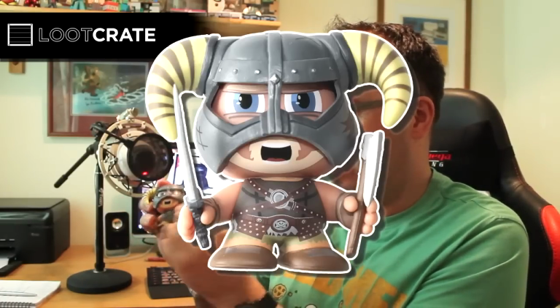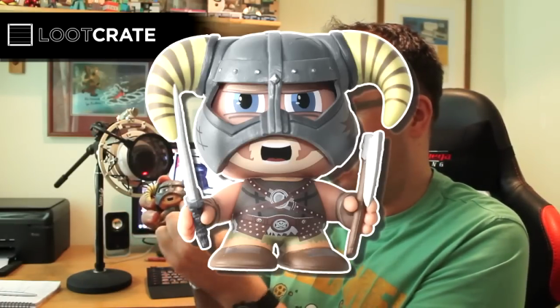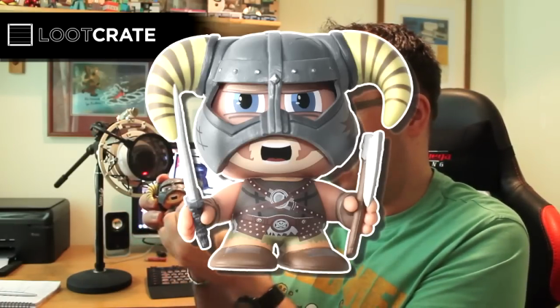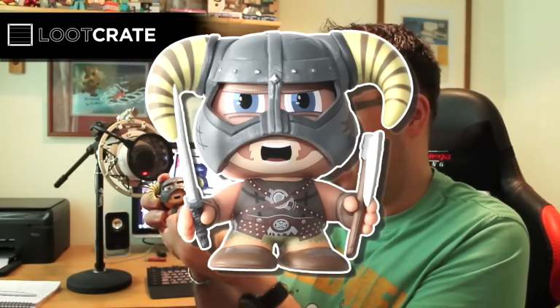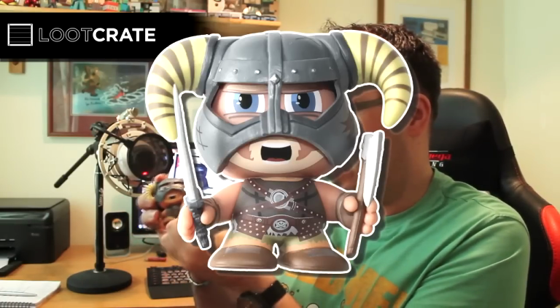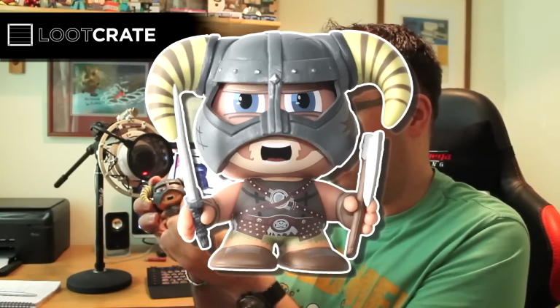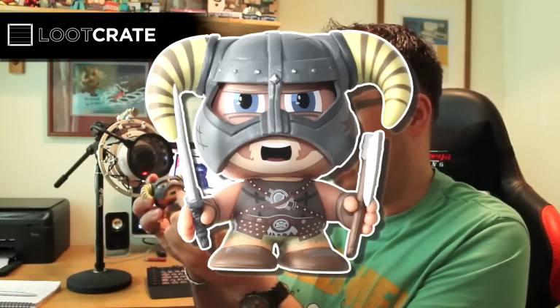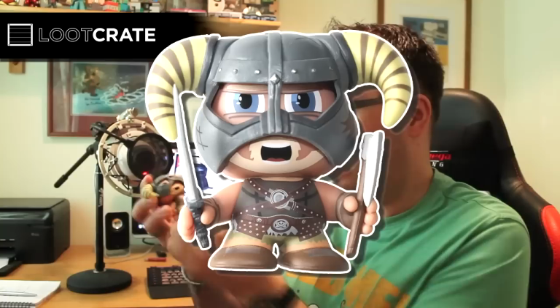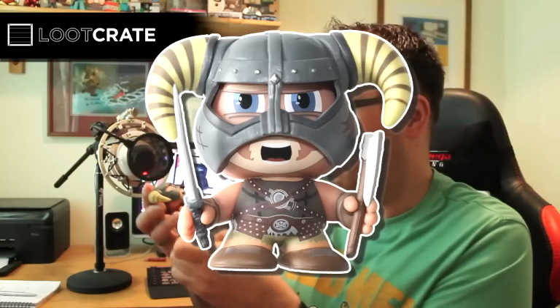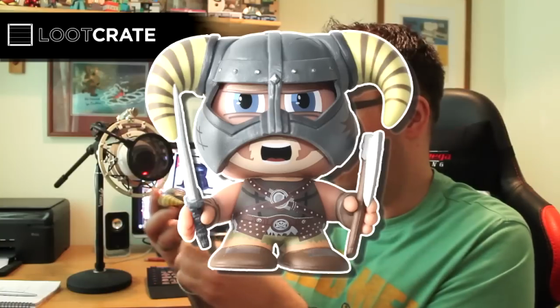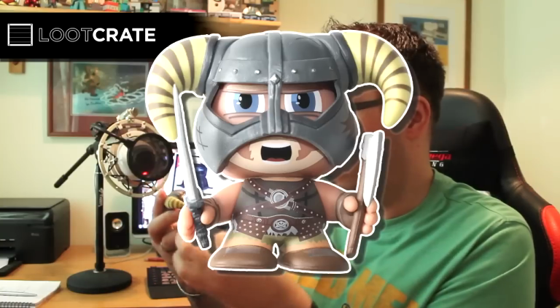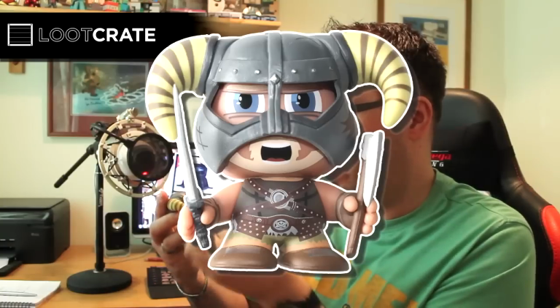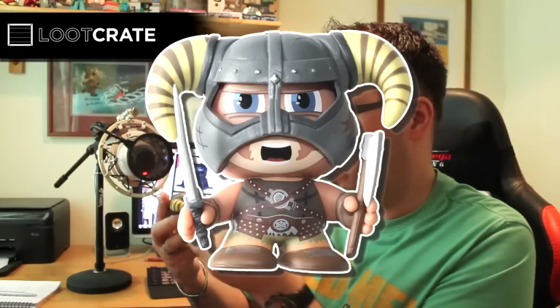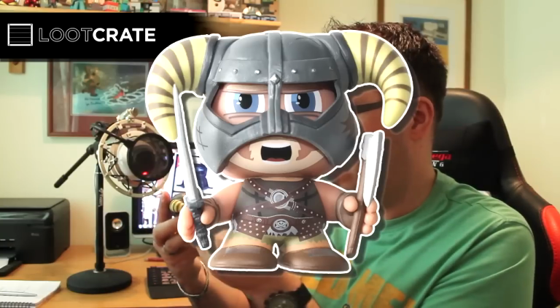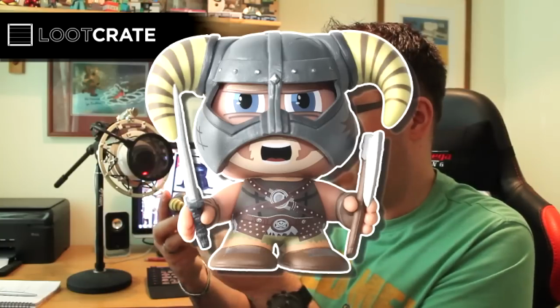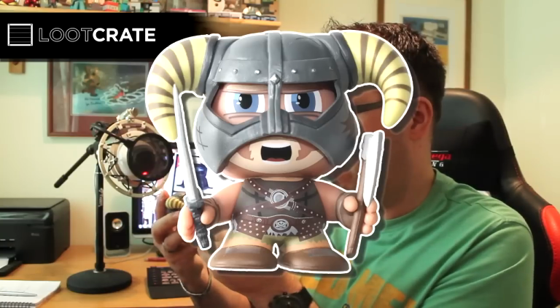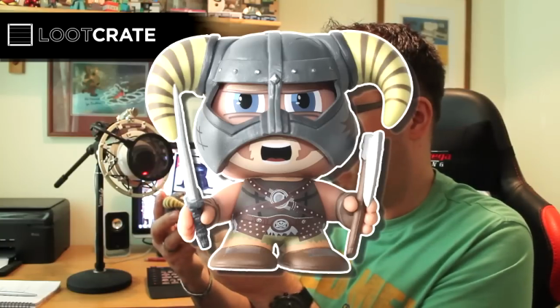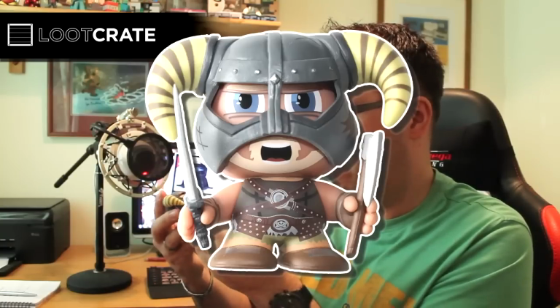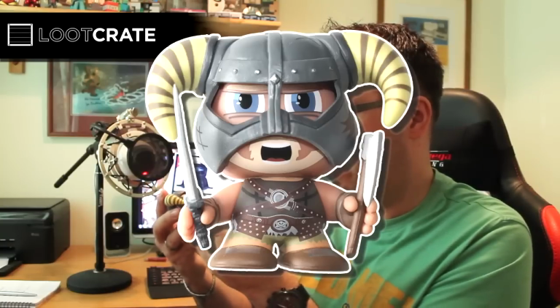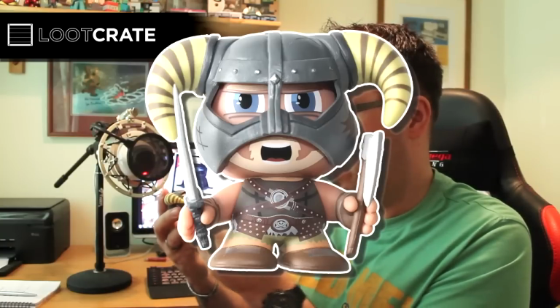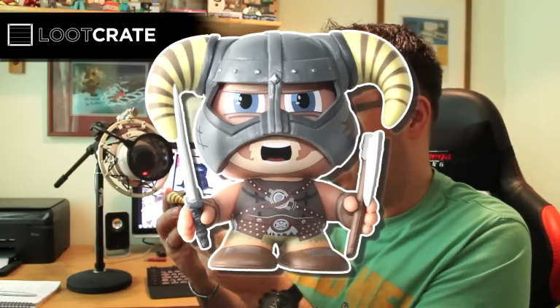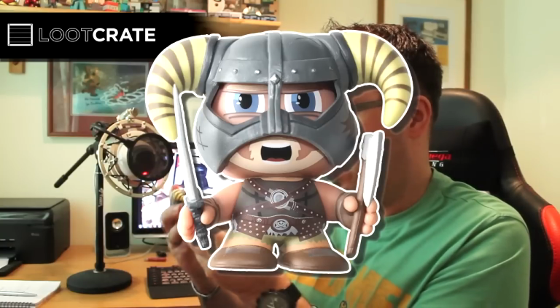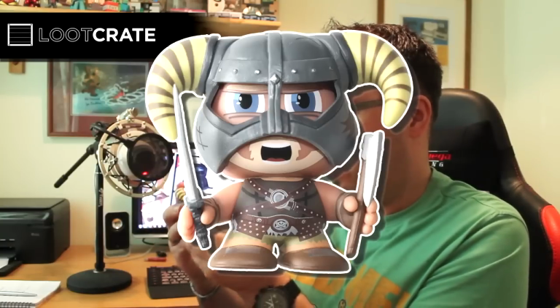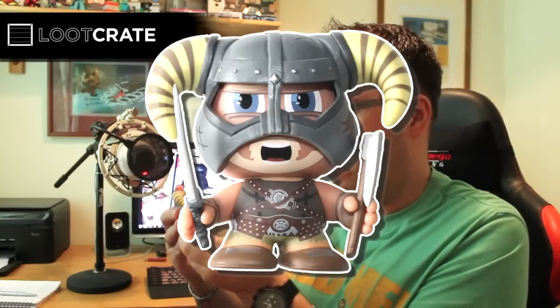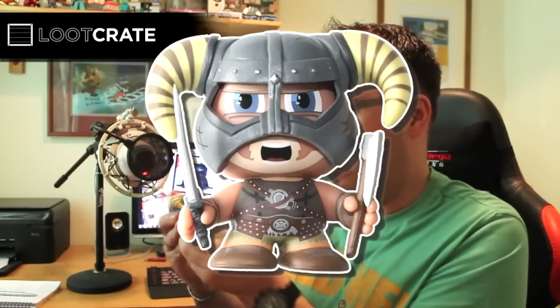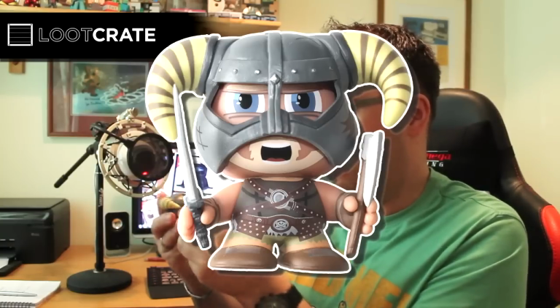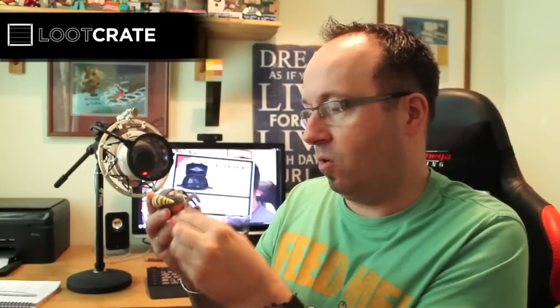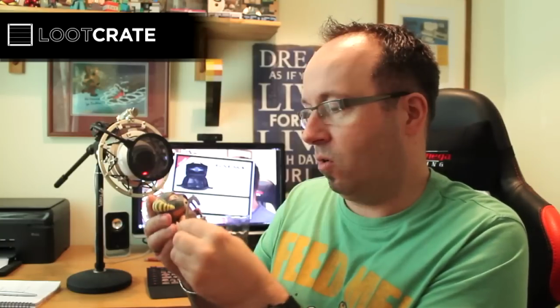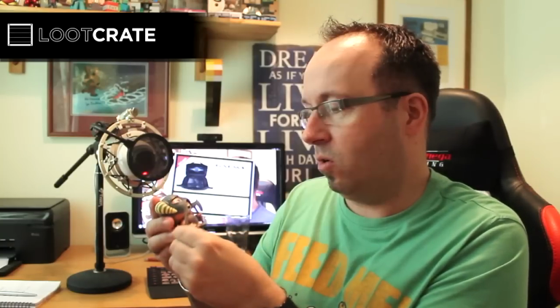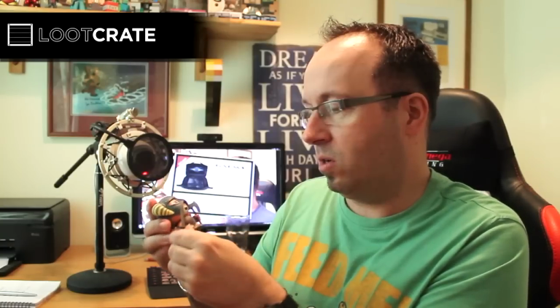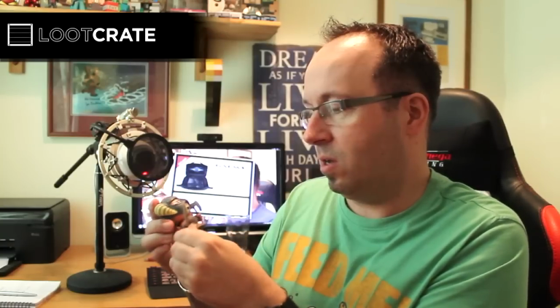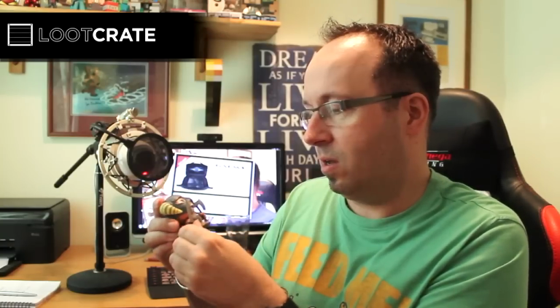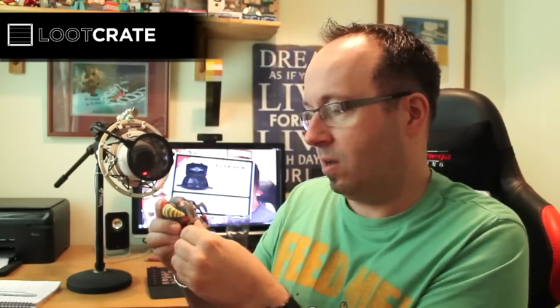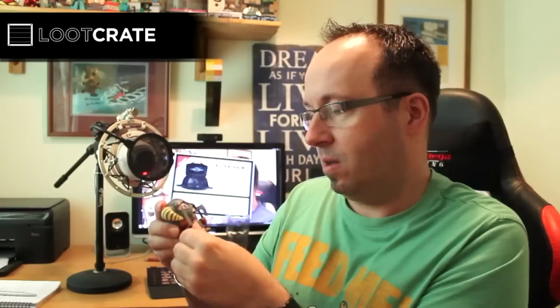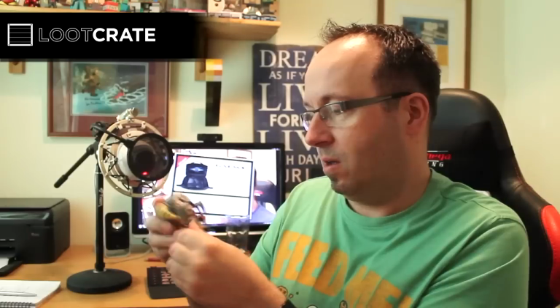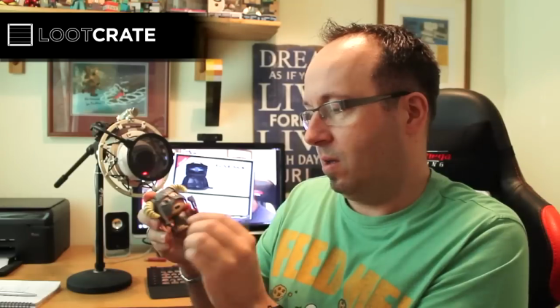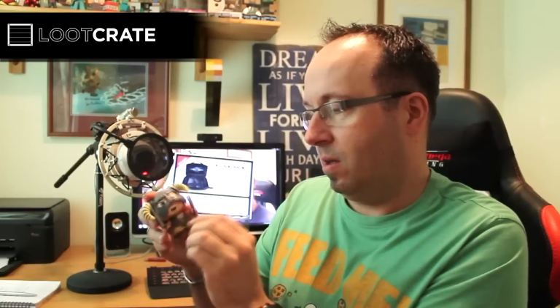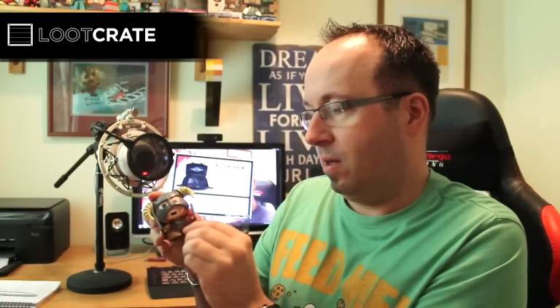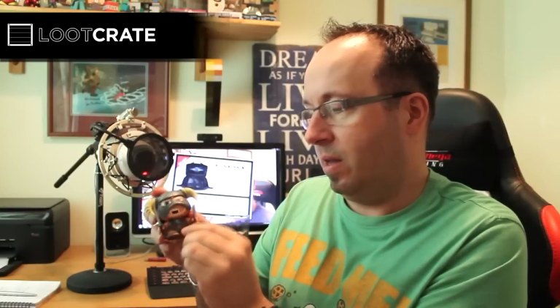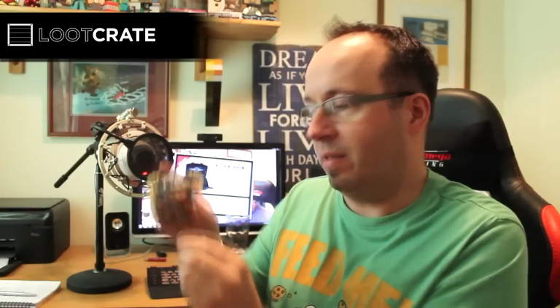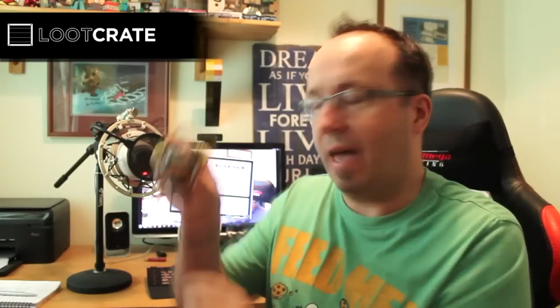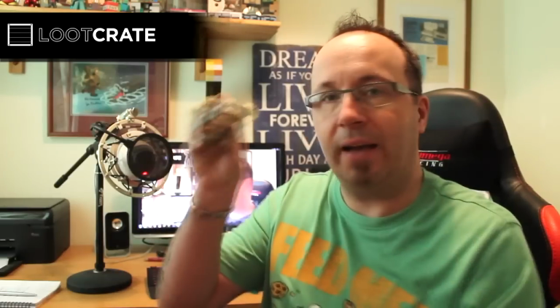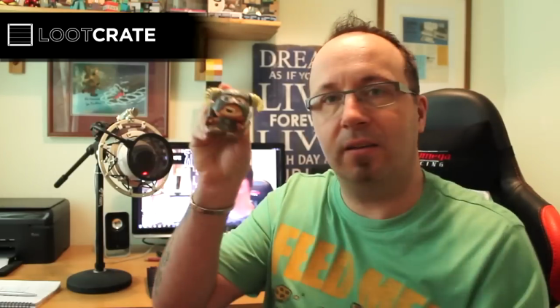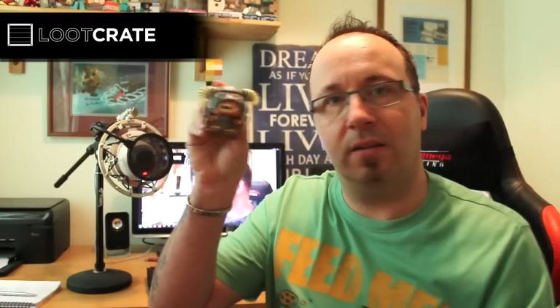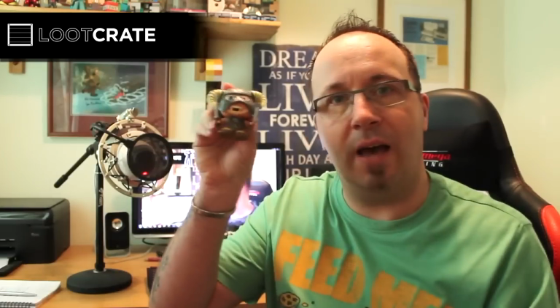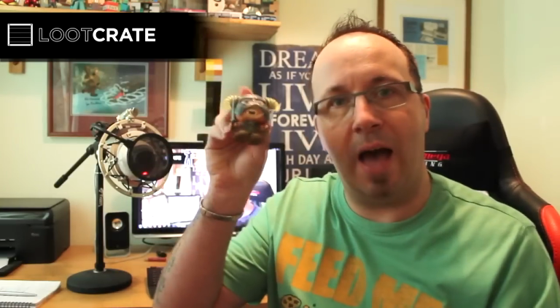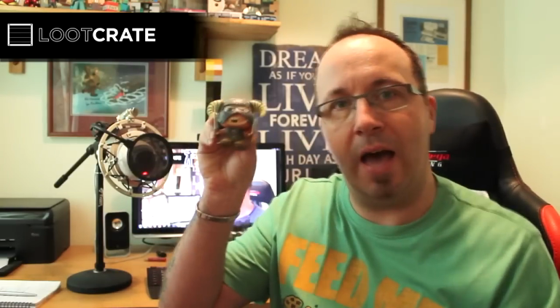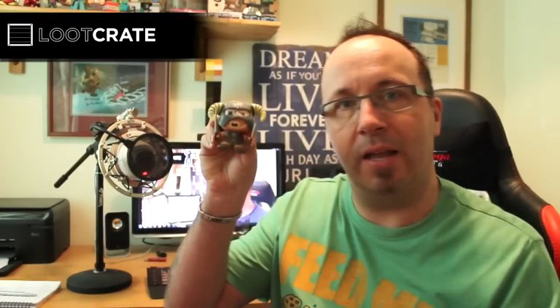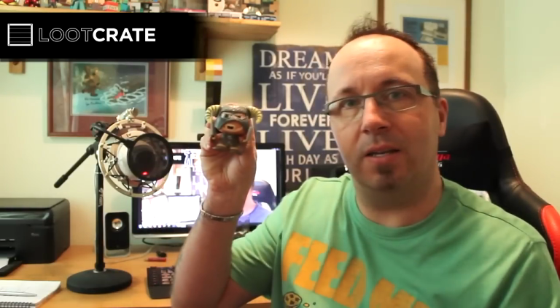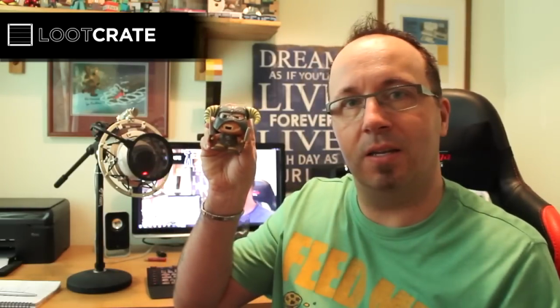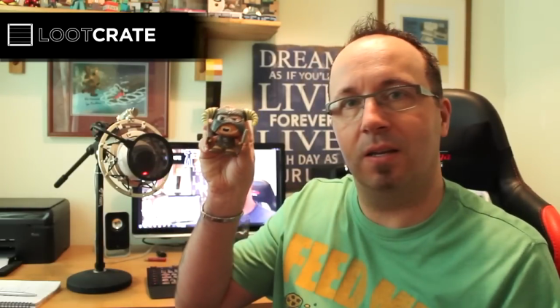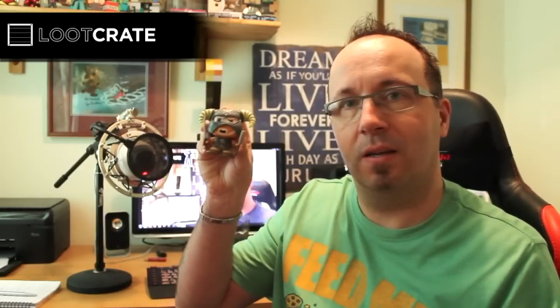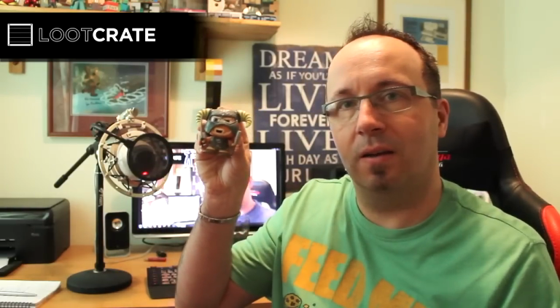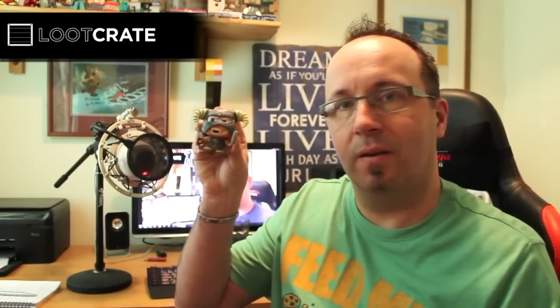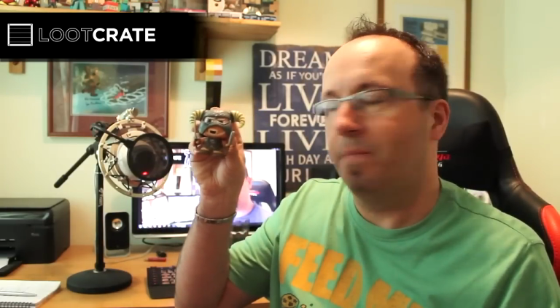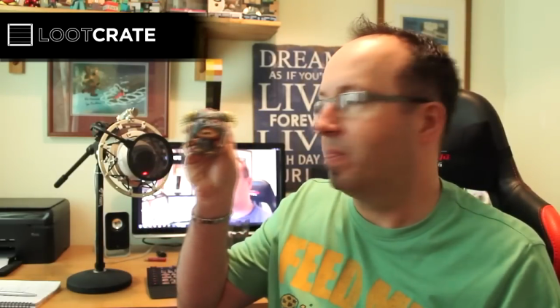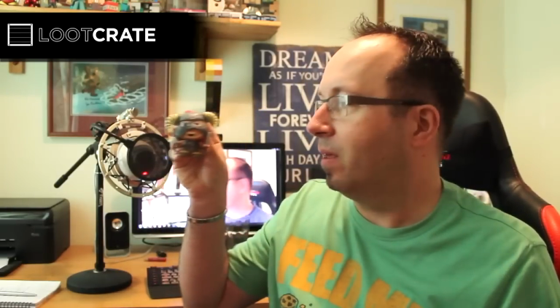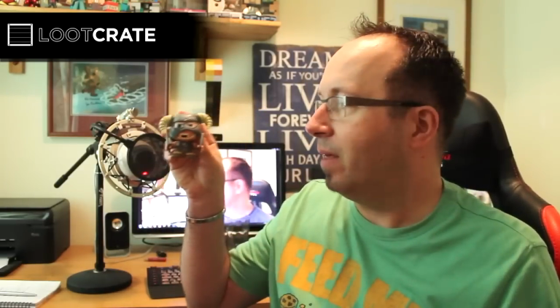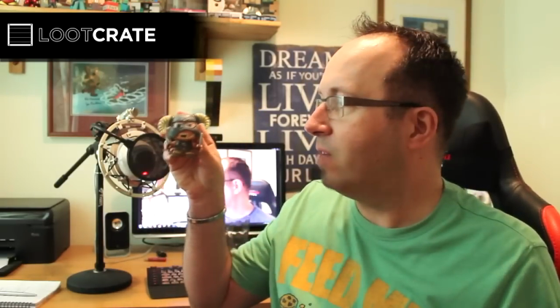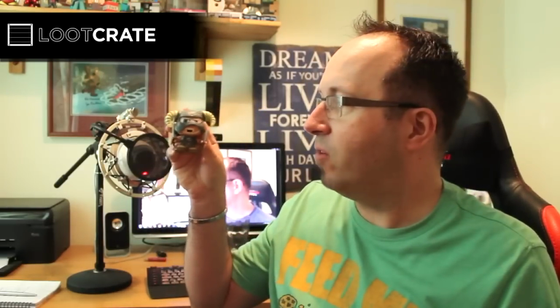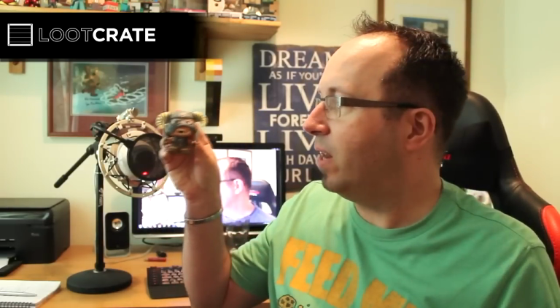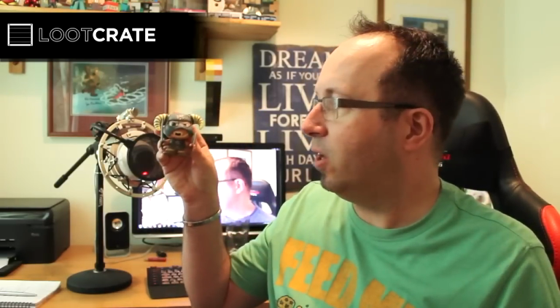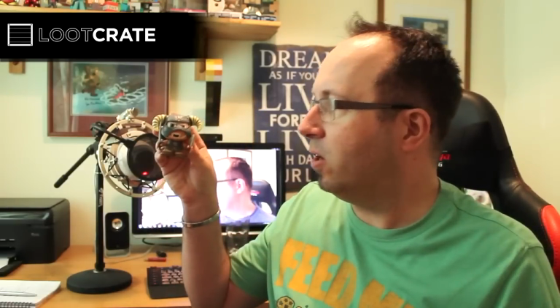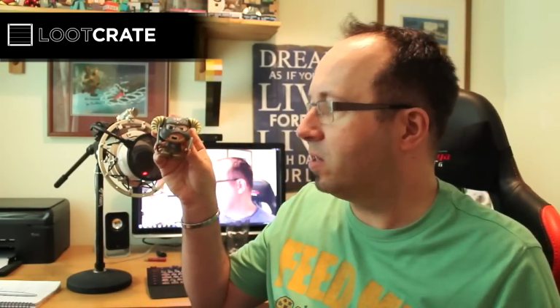It's the Dragonborn himself, with his sword and his axe at hand. That is really good.